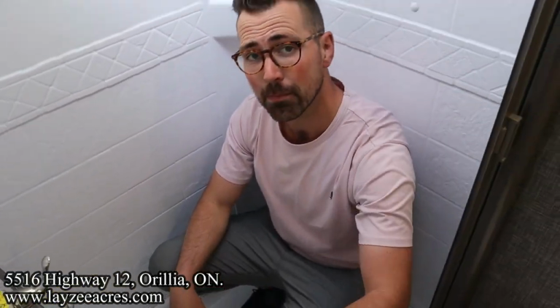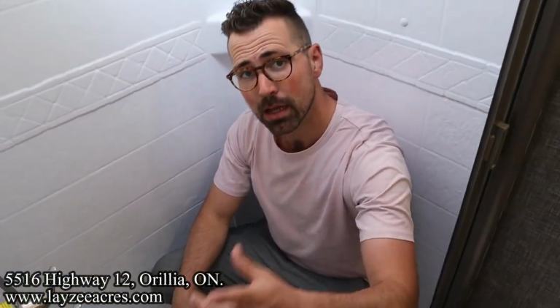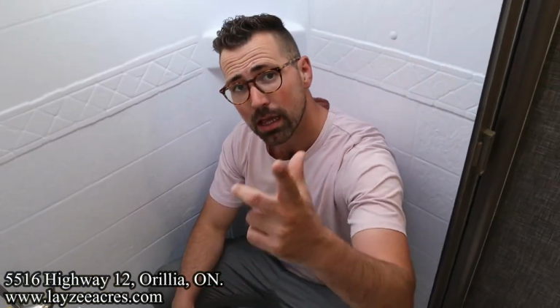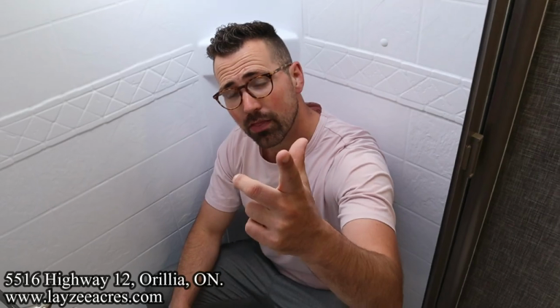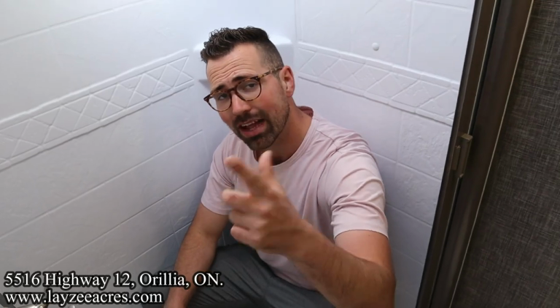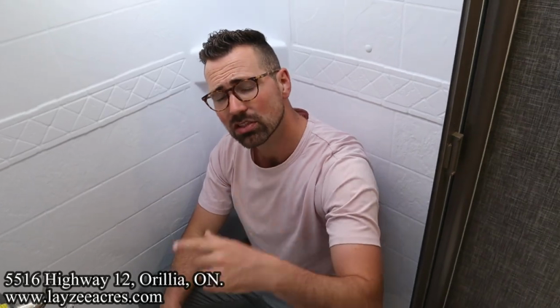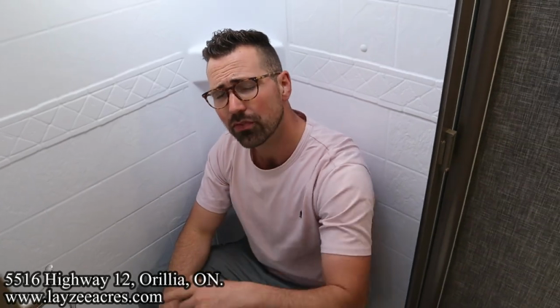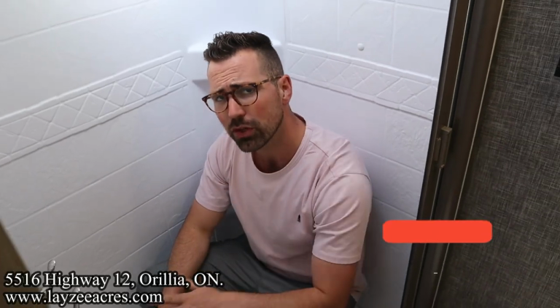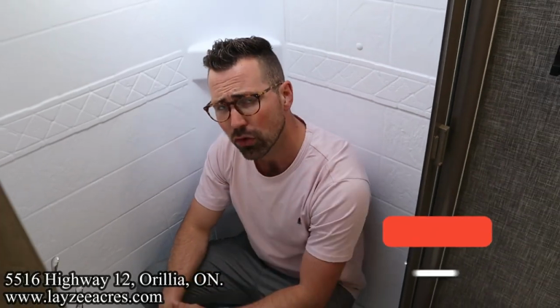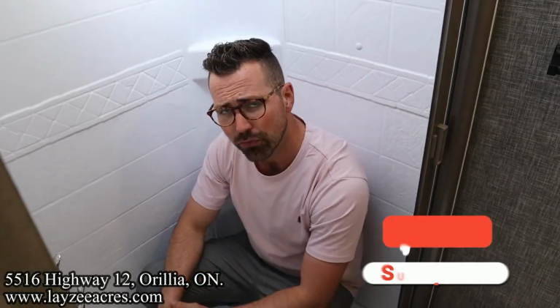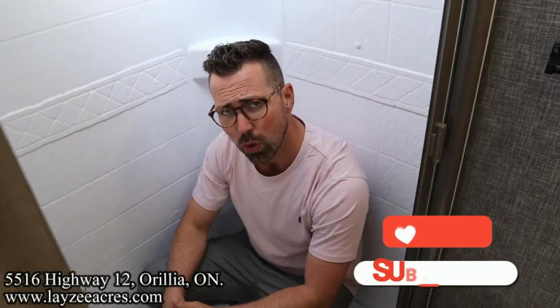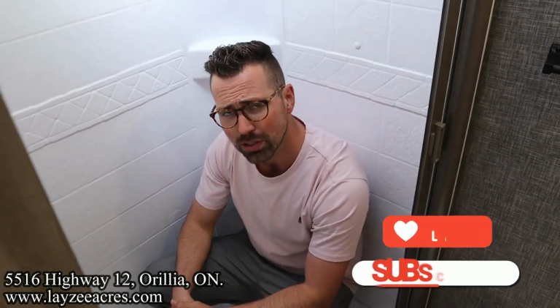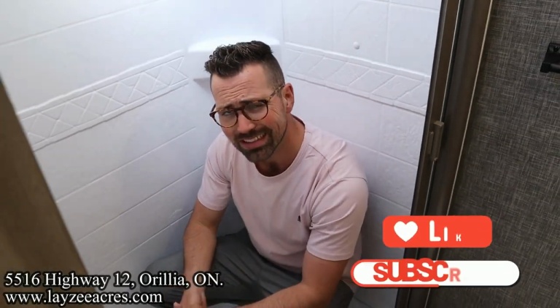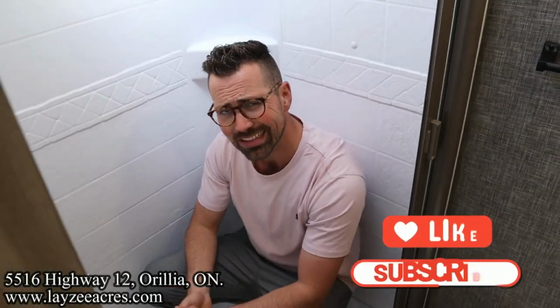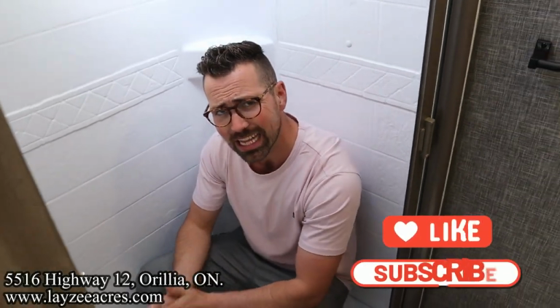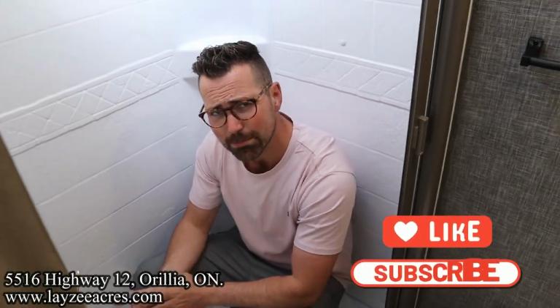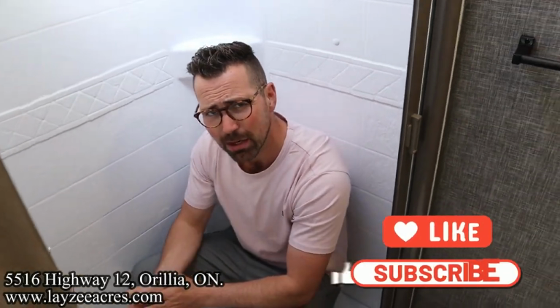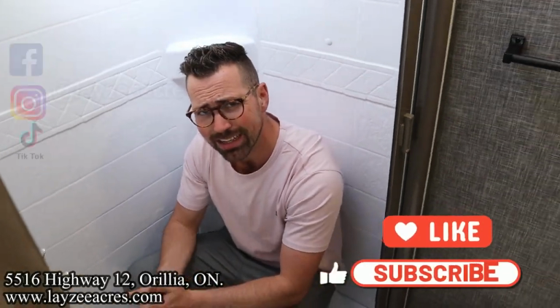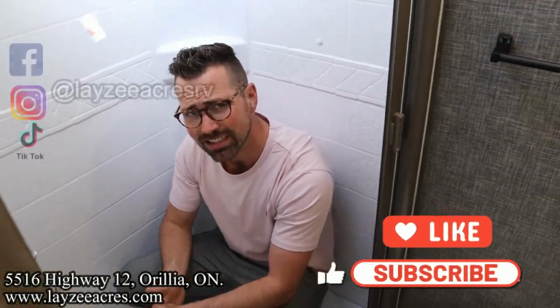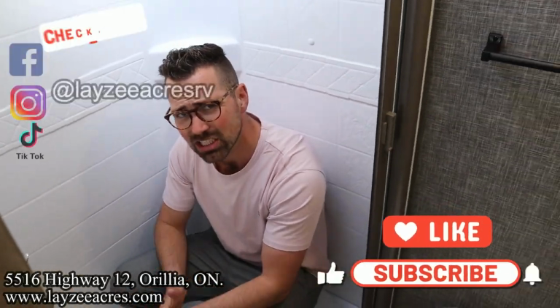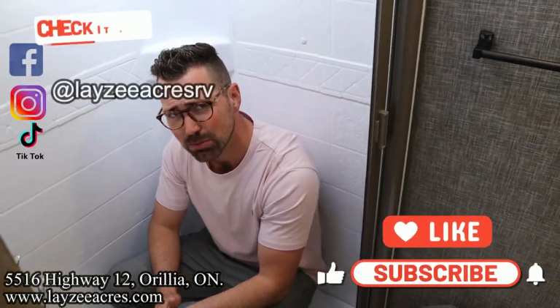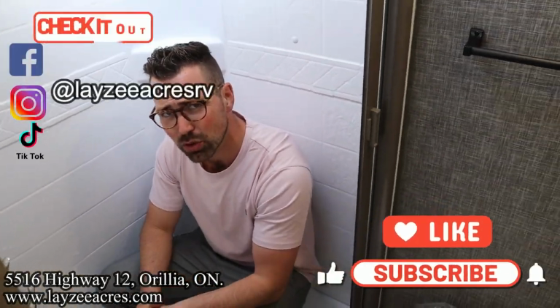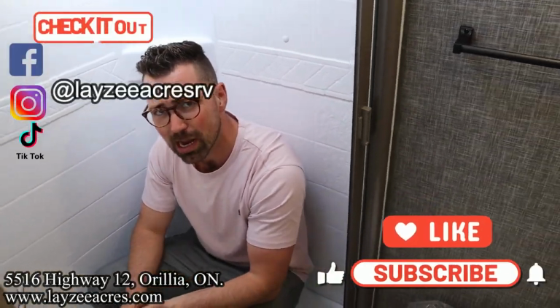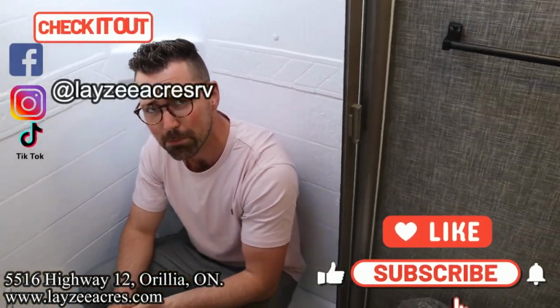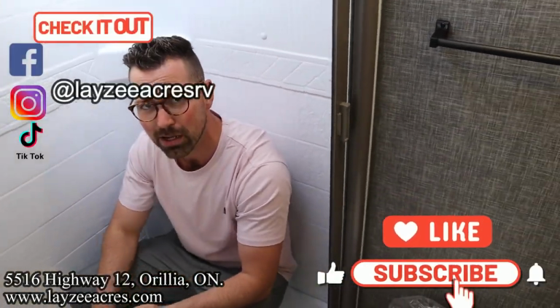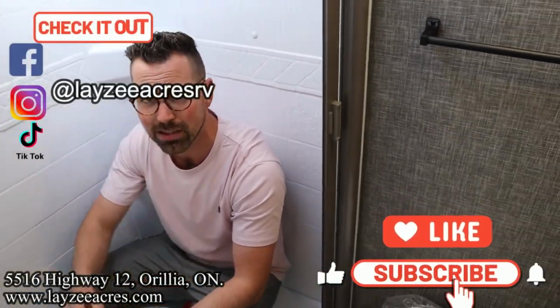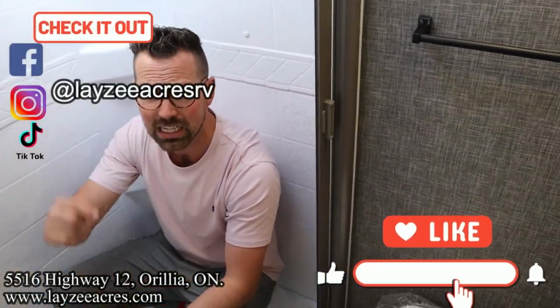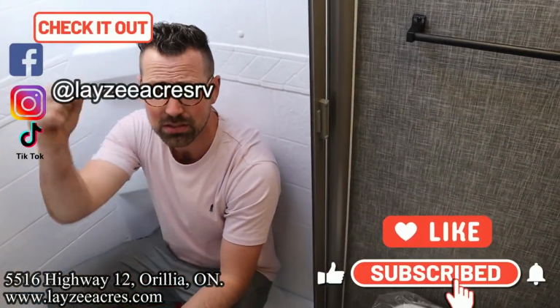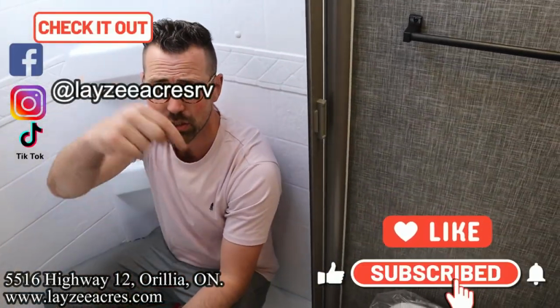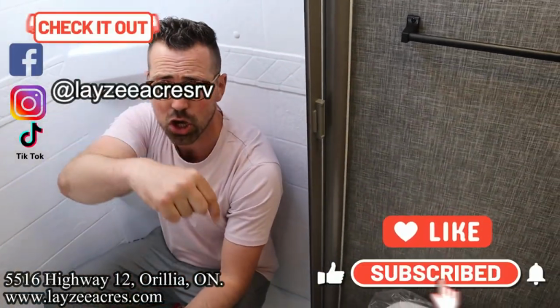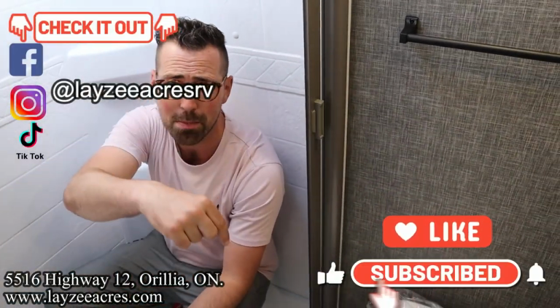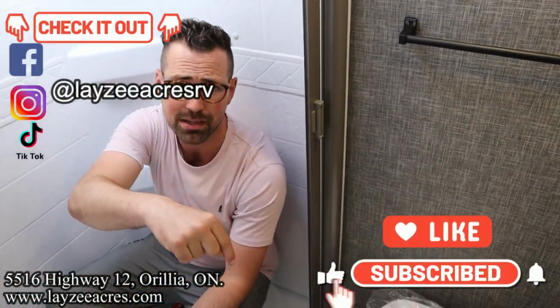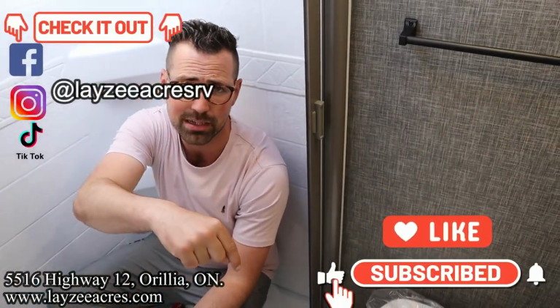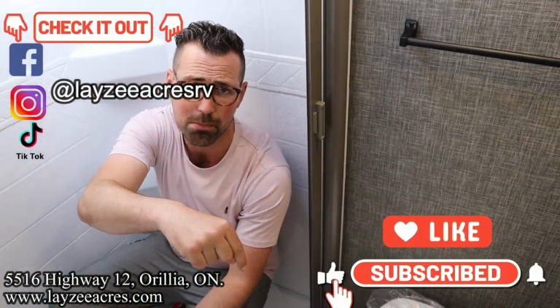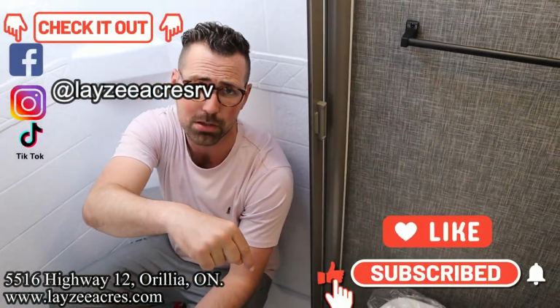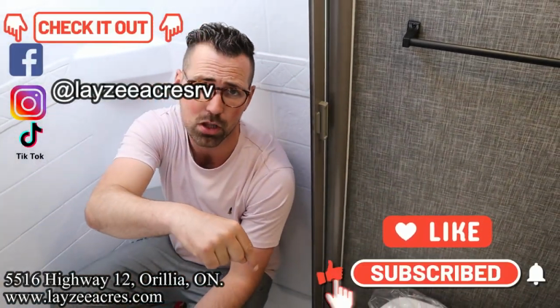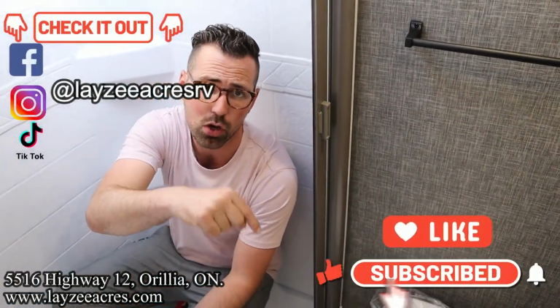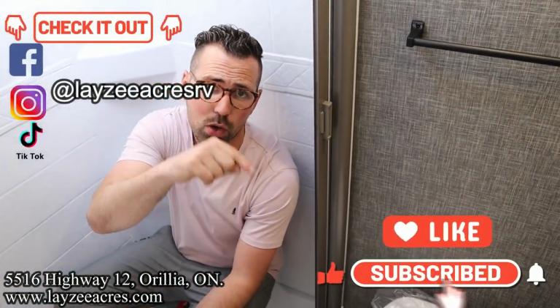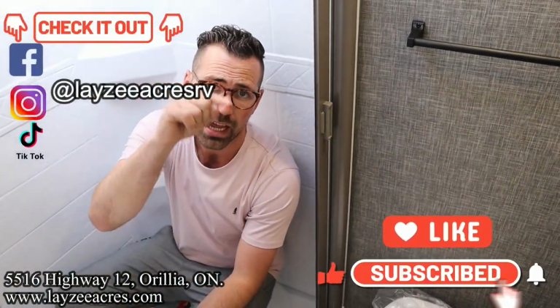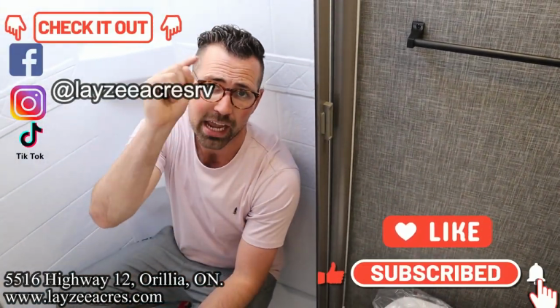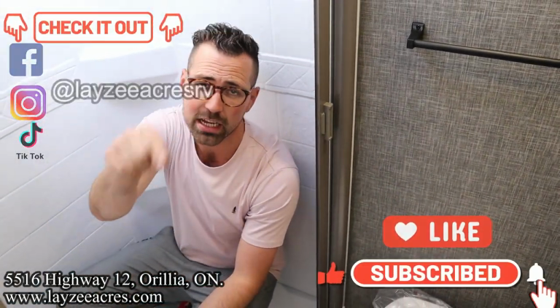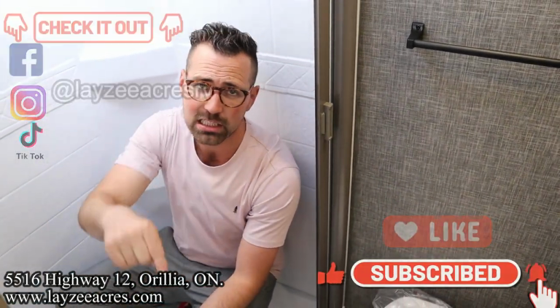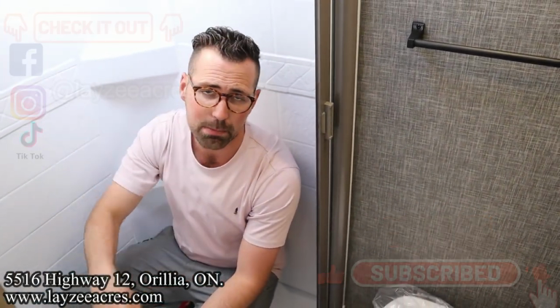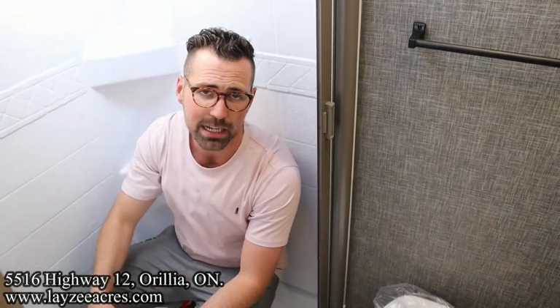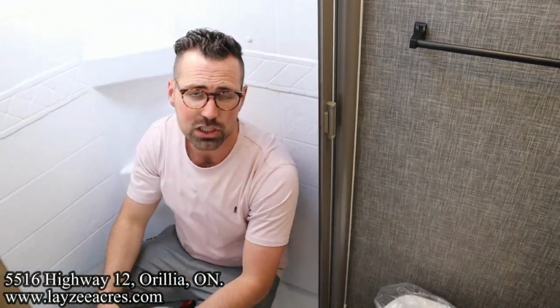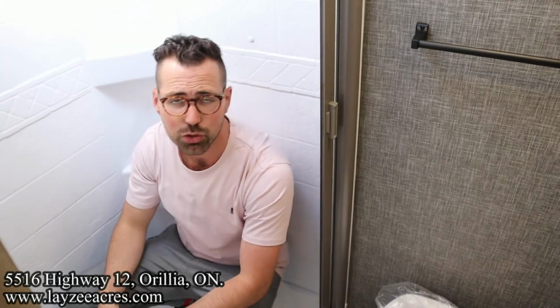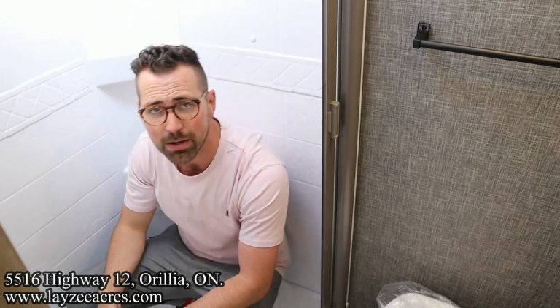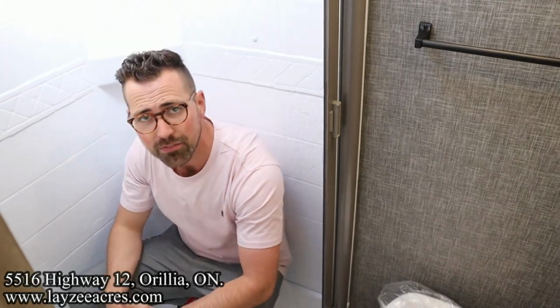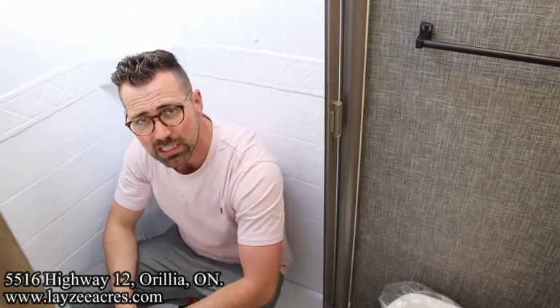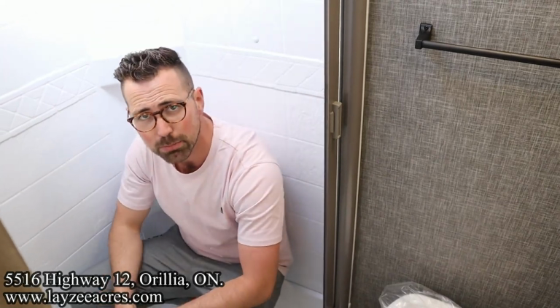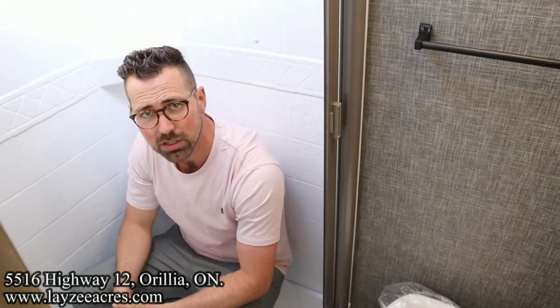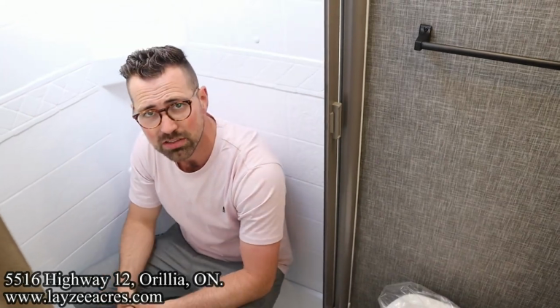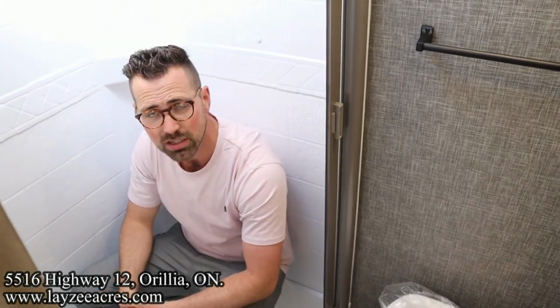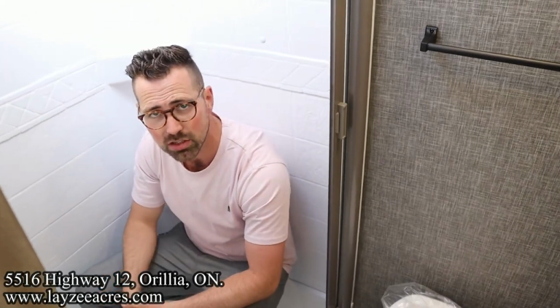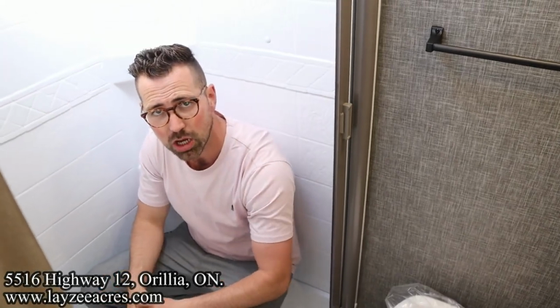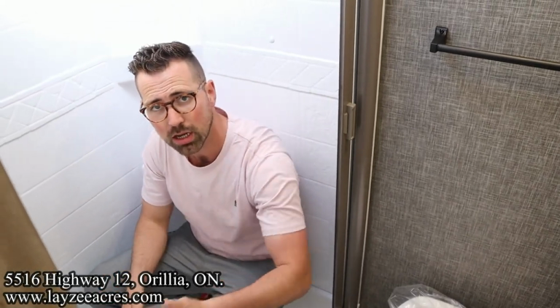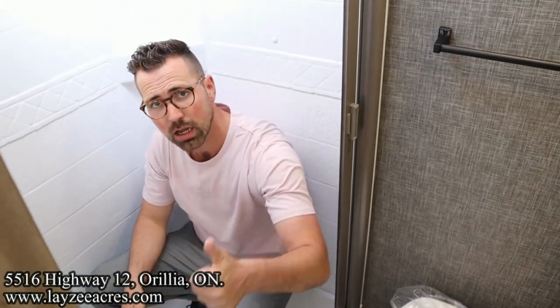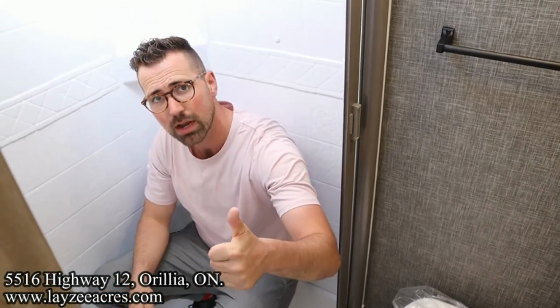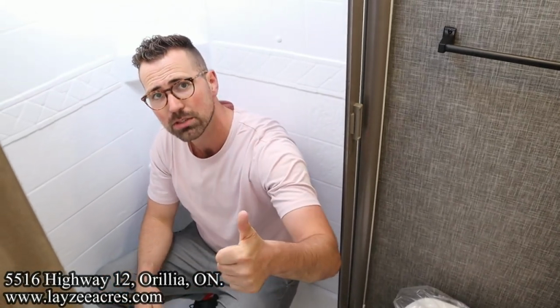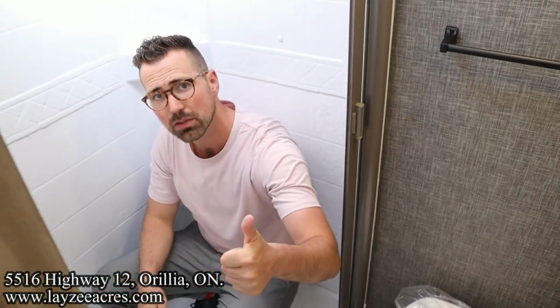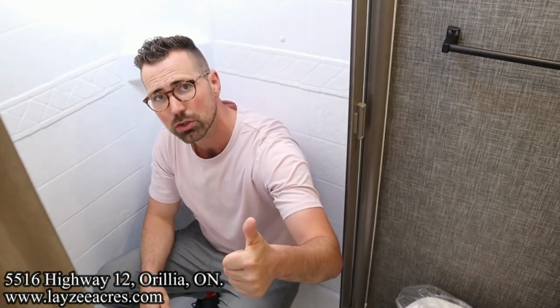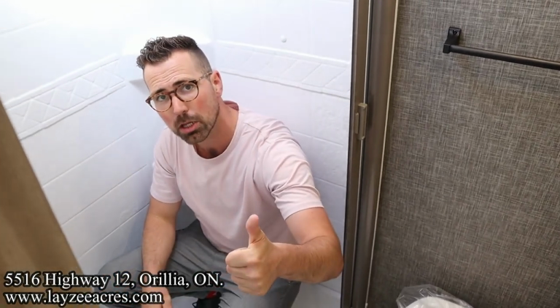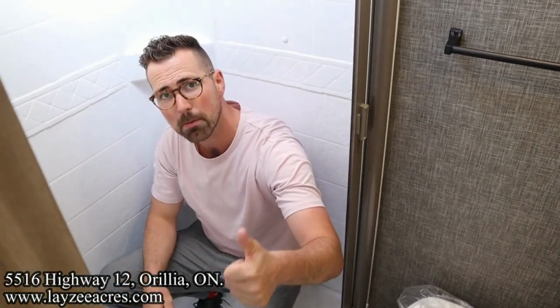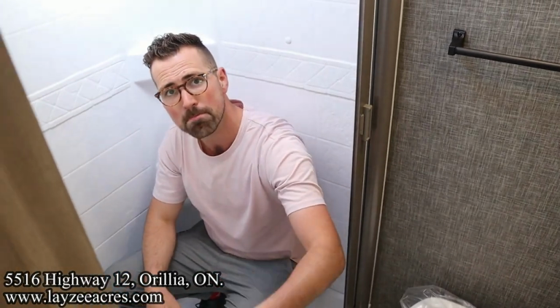That's the video, folks! Hit the like button, hit the subscribe button, leave us a comment down below, and hit us up on Instagram, Facebook, and TikTok. Have yourself a good day!